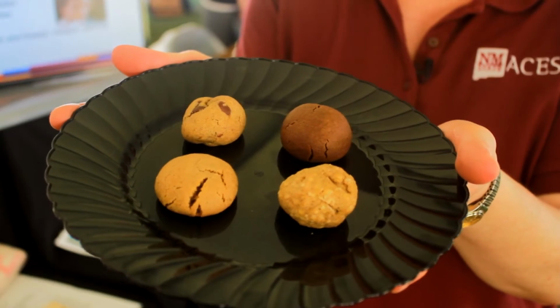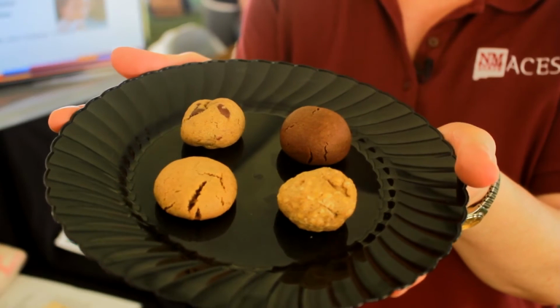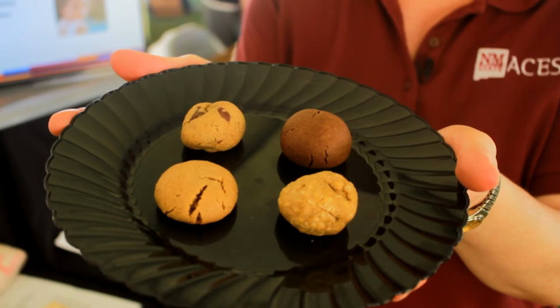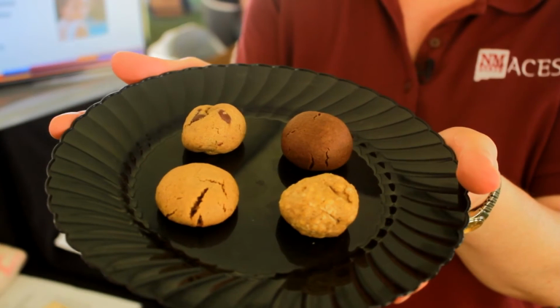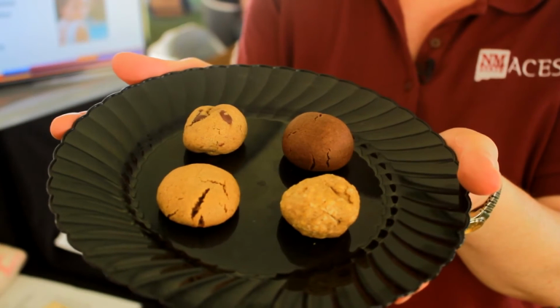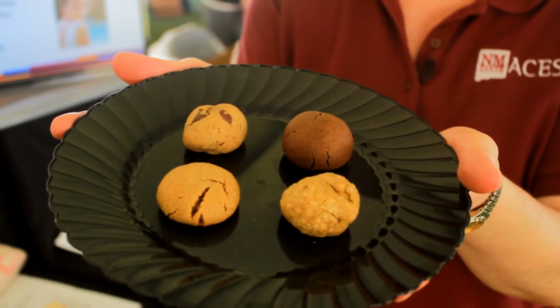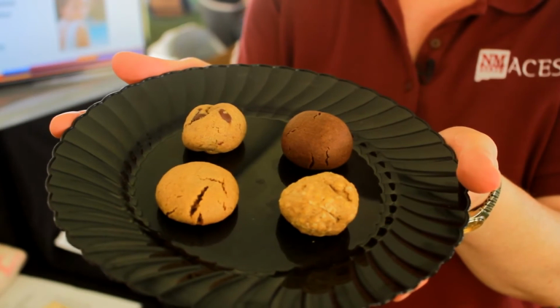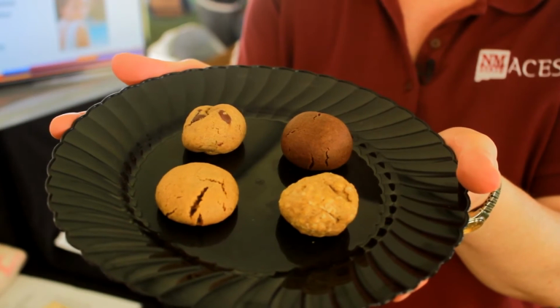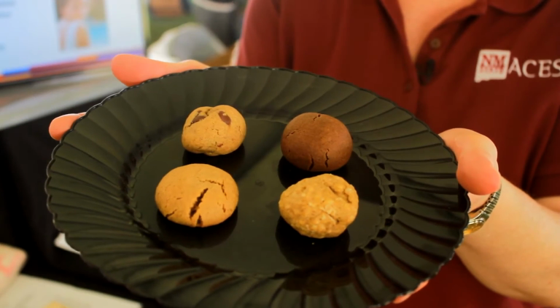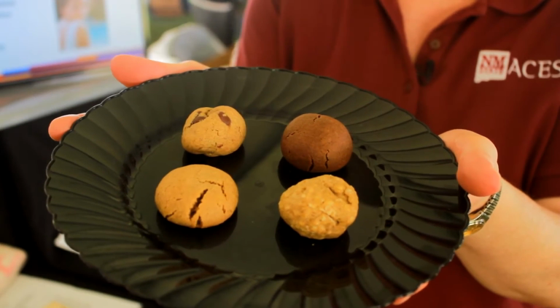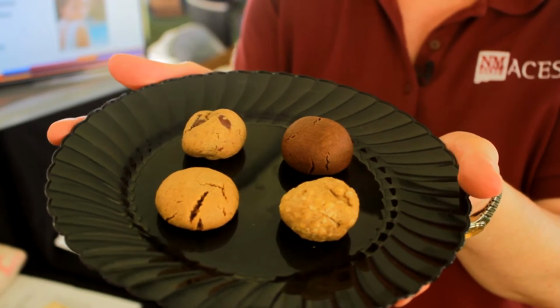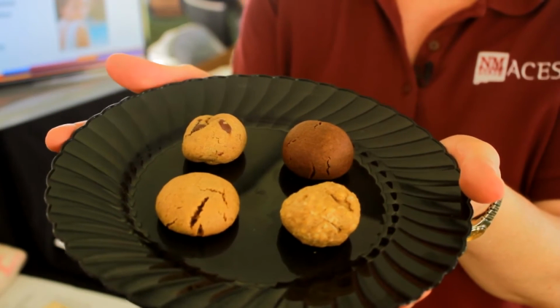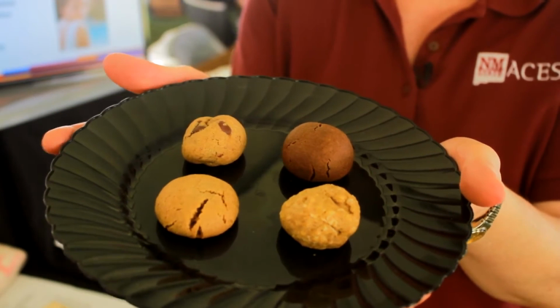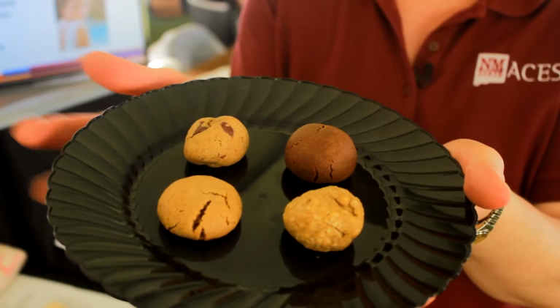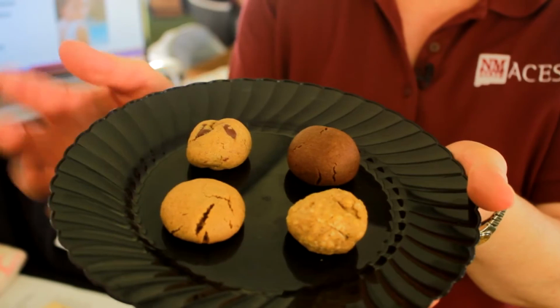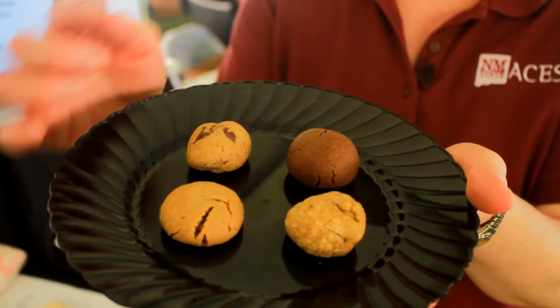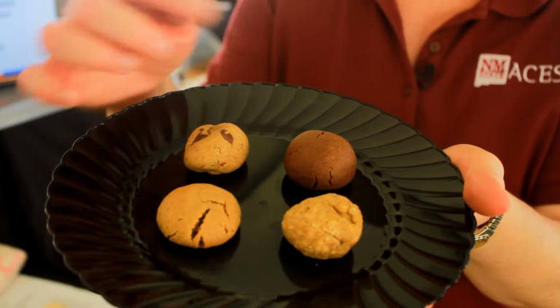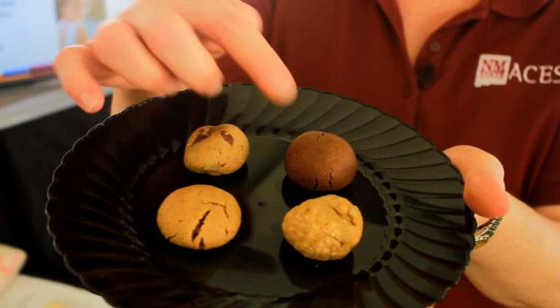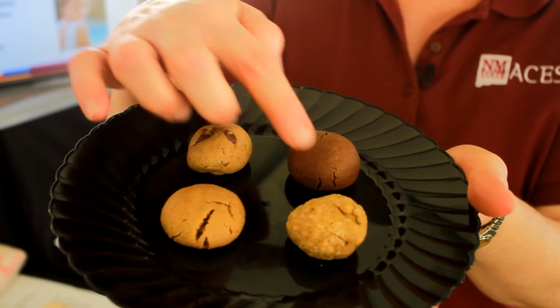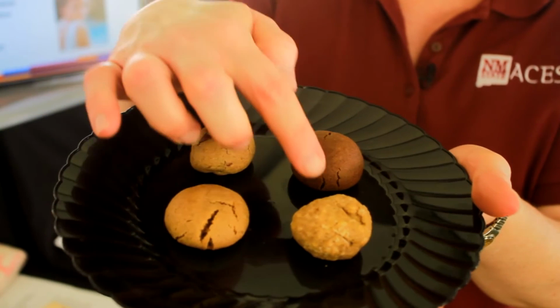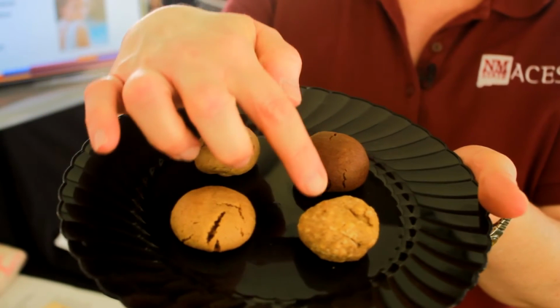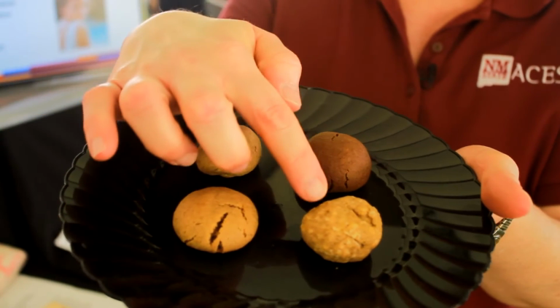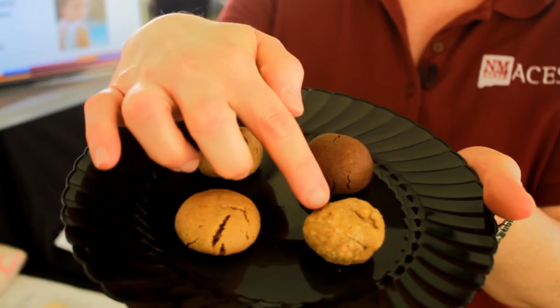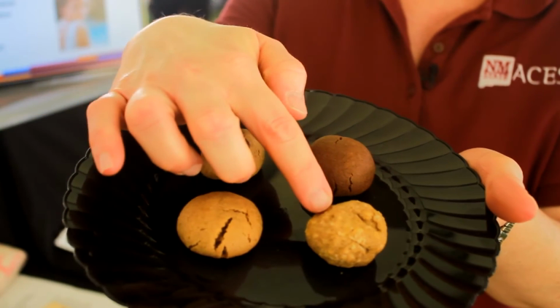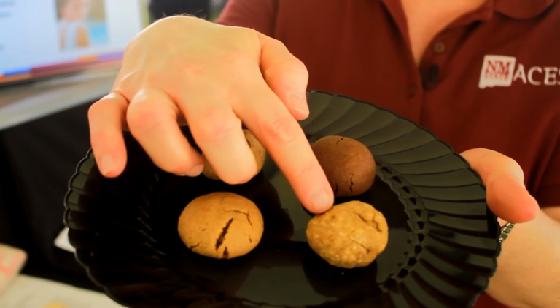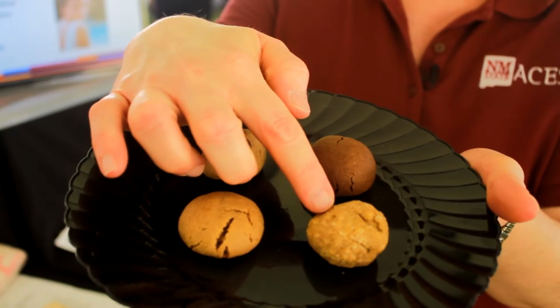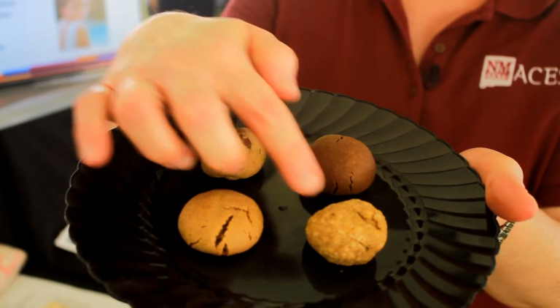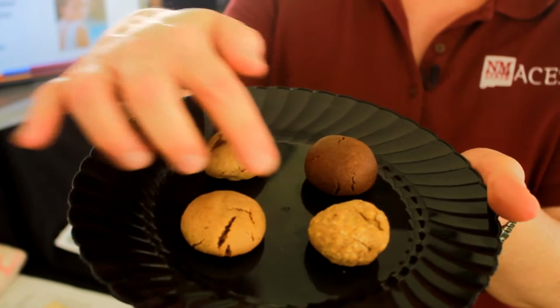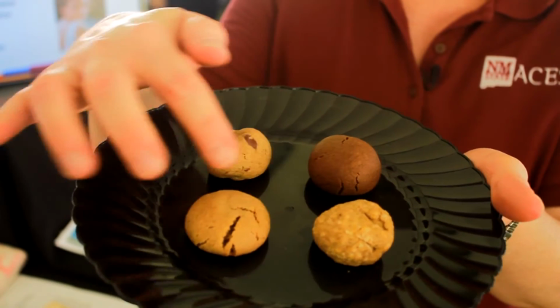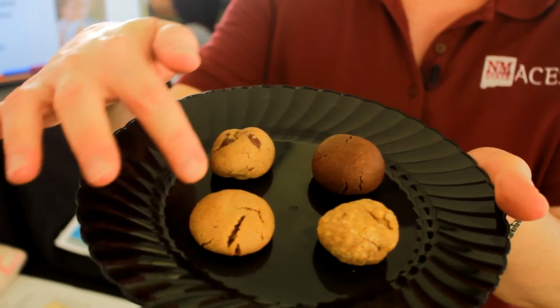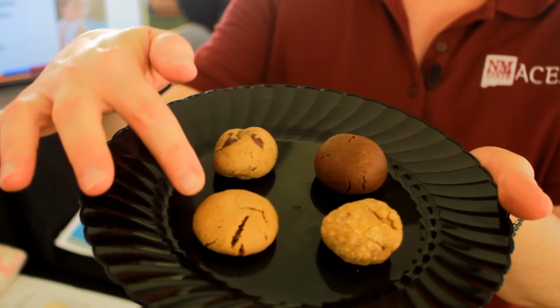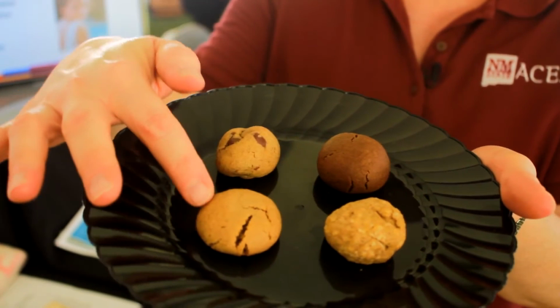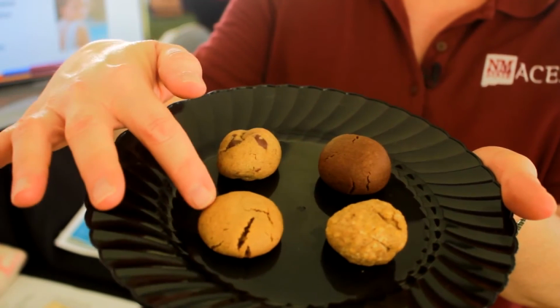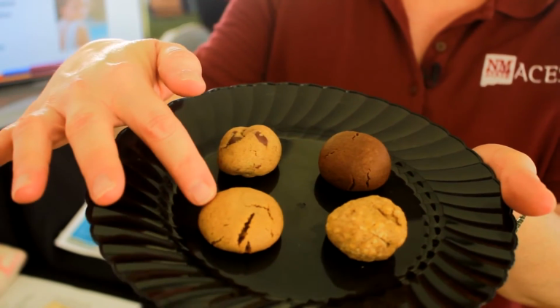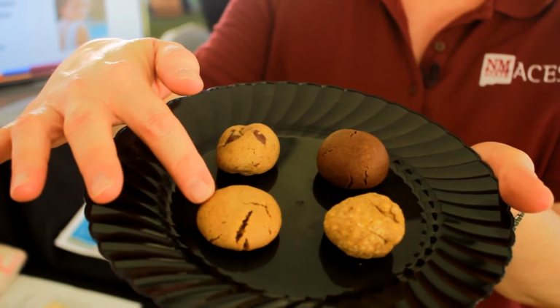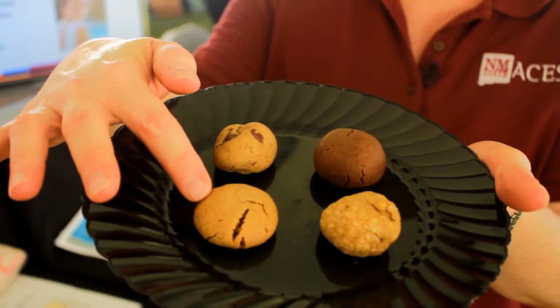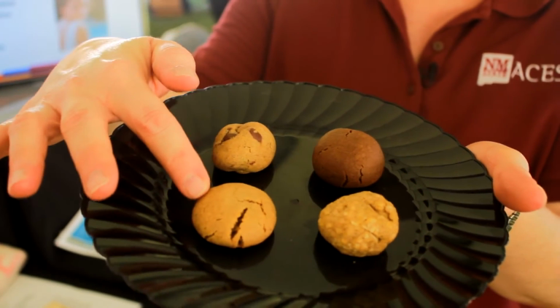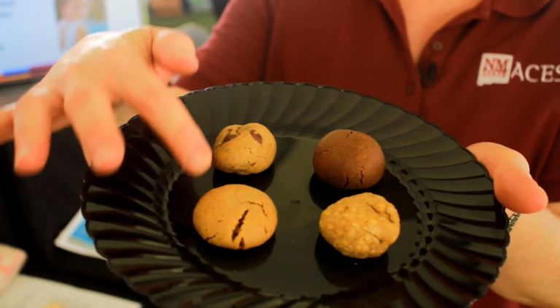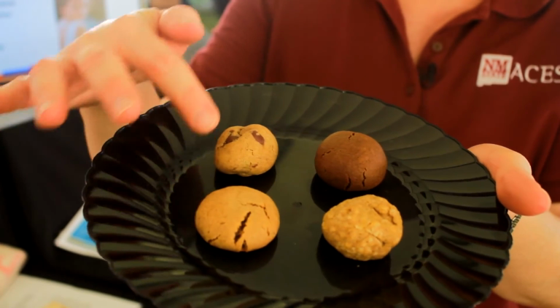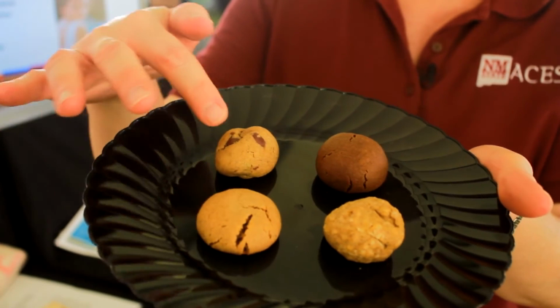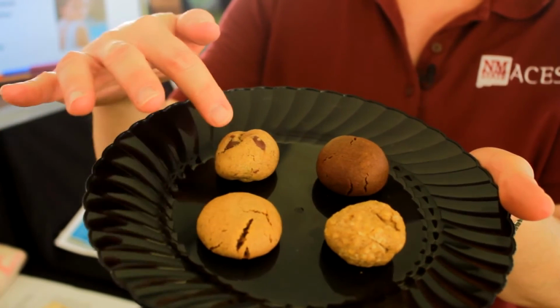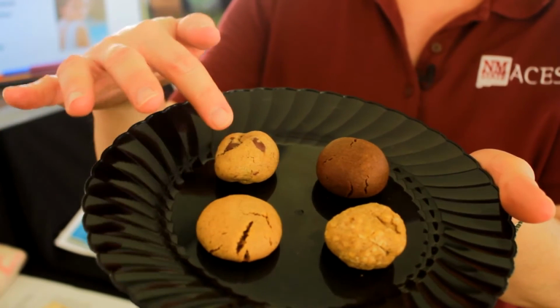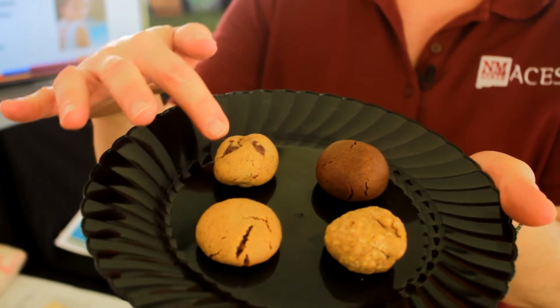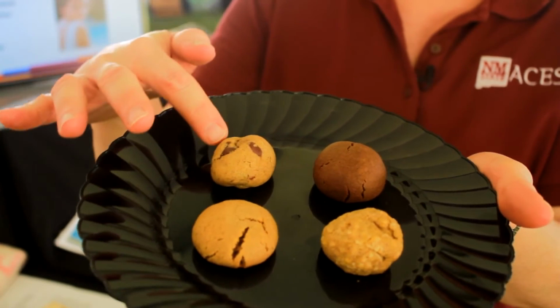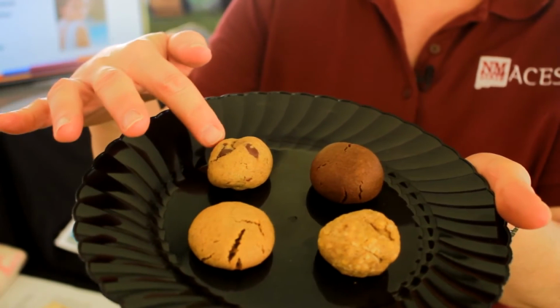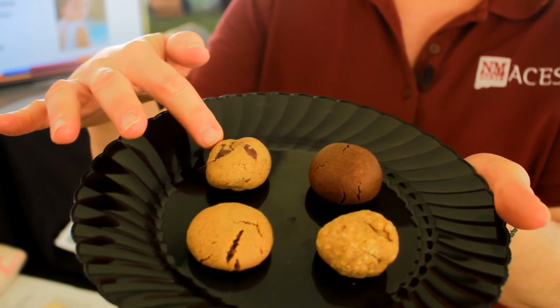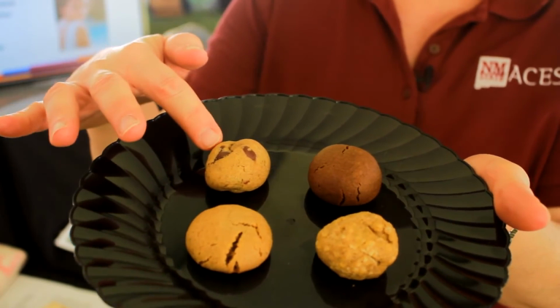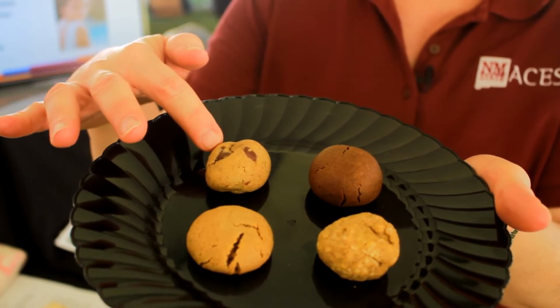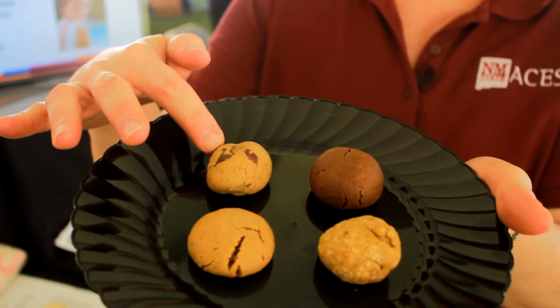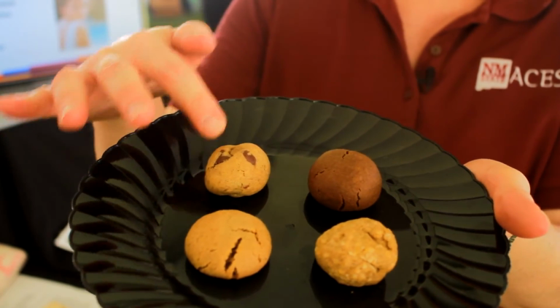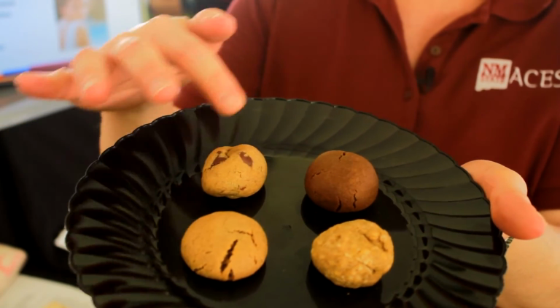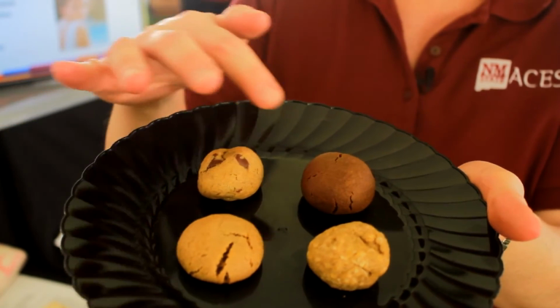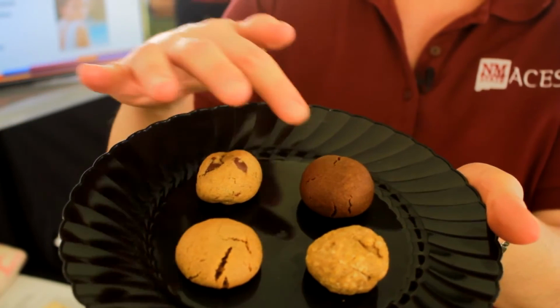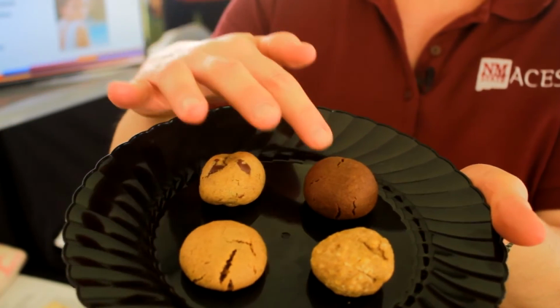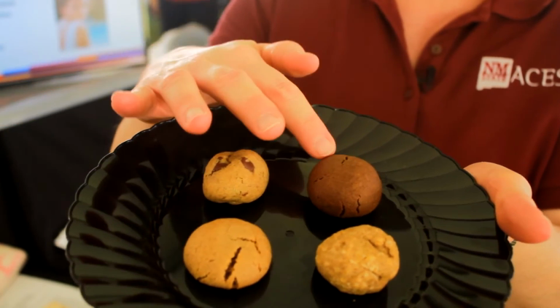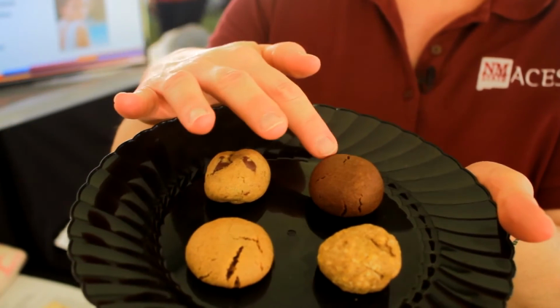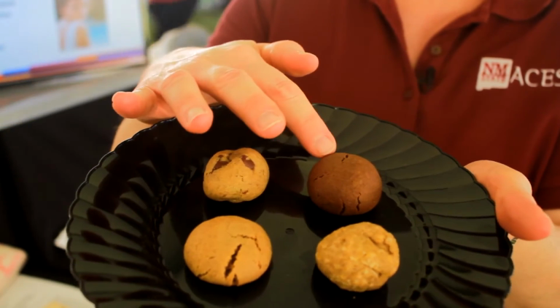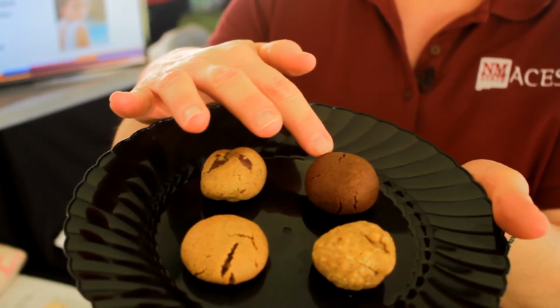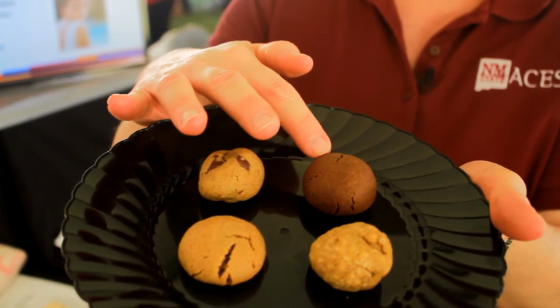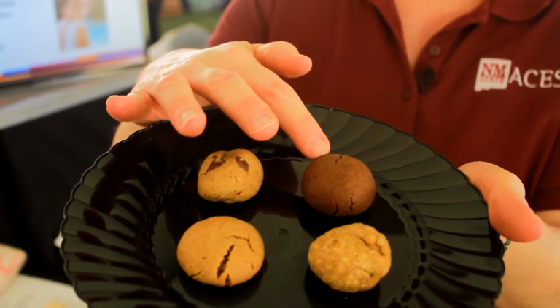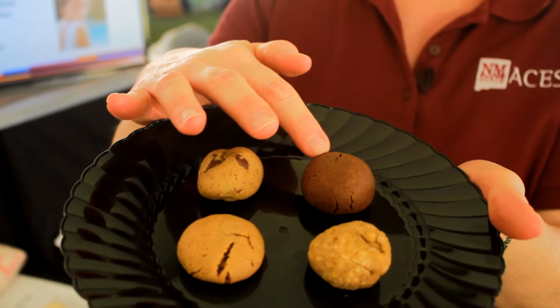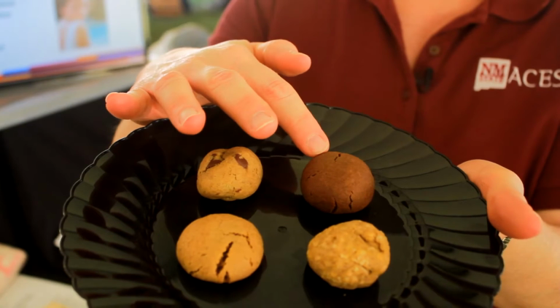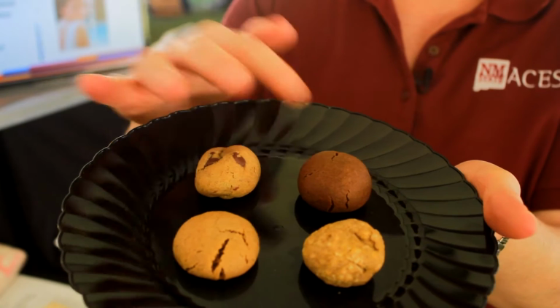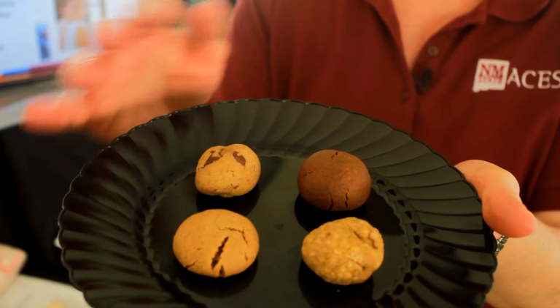What we're testing today is four different kinds of cookies: we have an oatmeal cookie, a peanut butter cookie, a chocolate chip cookie, and a chocolate cookie.